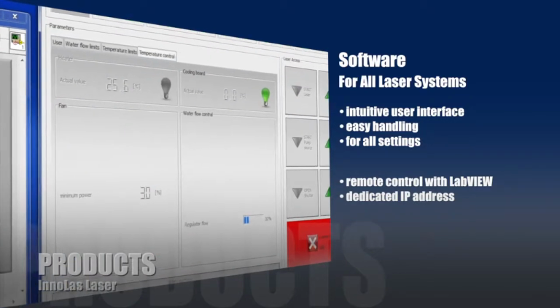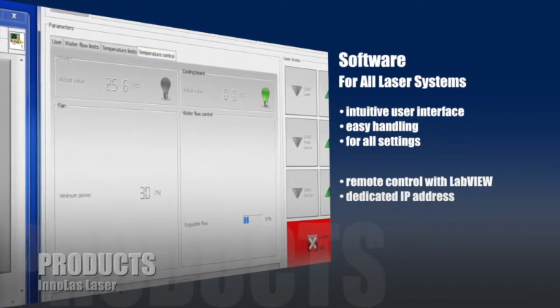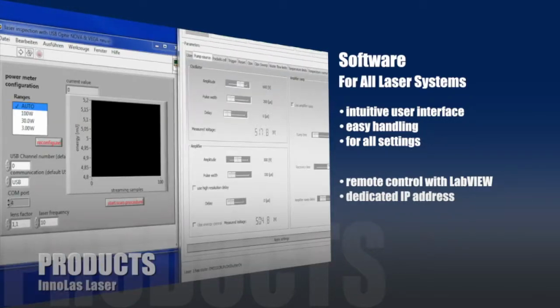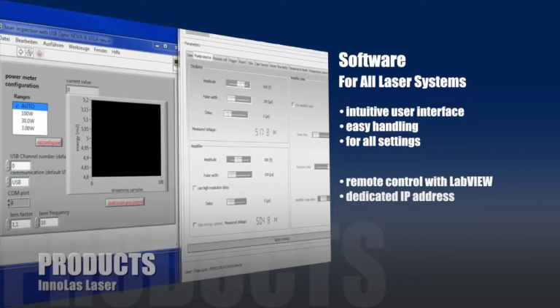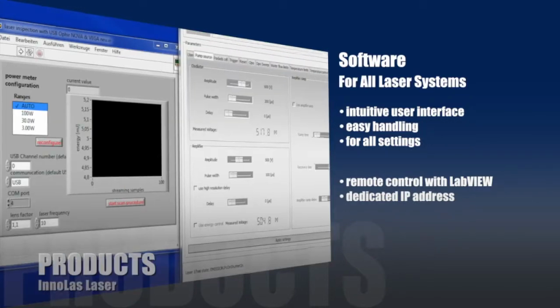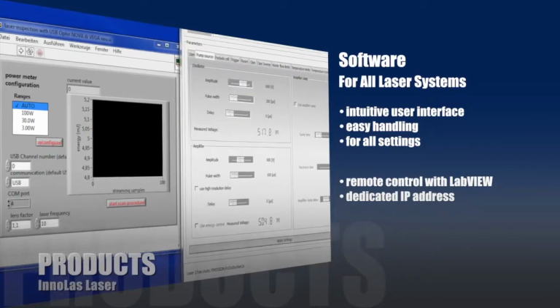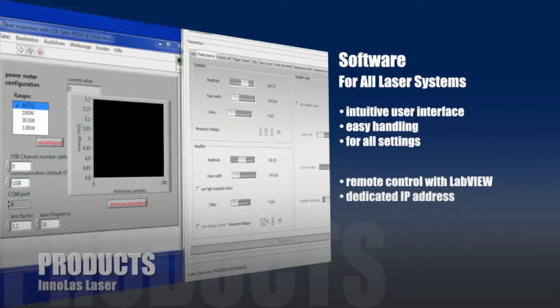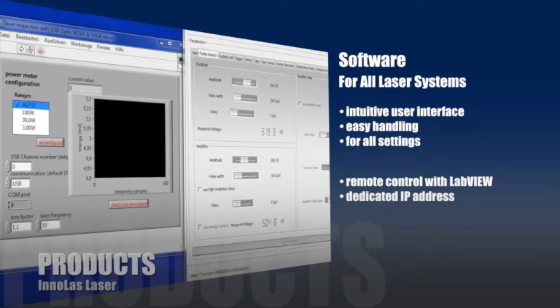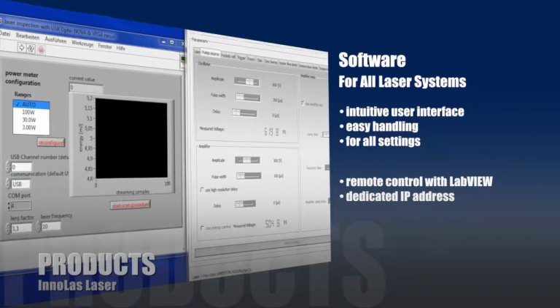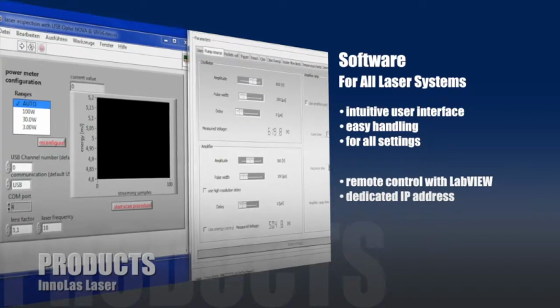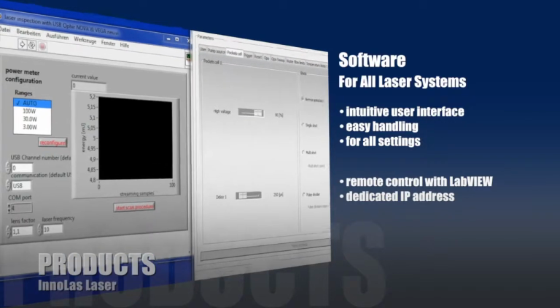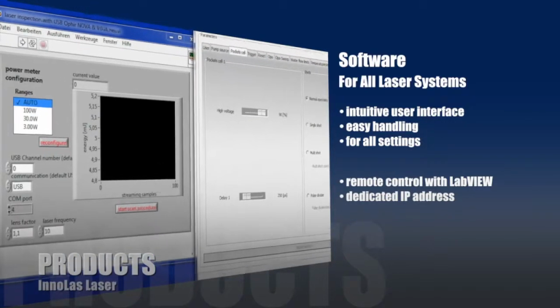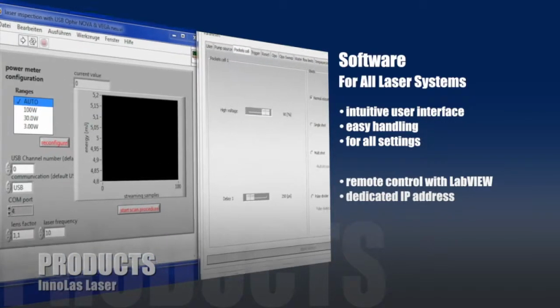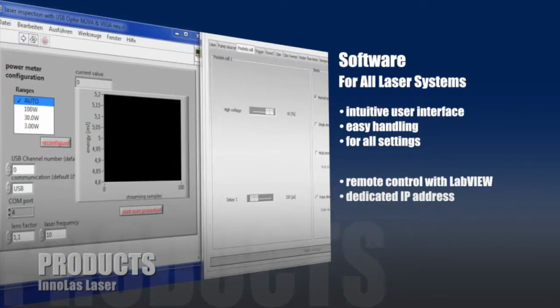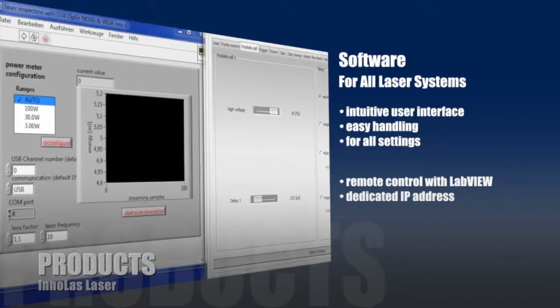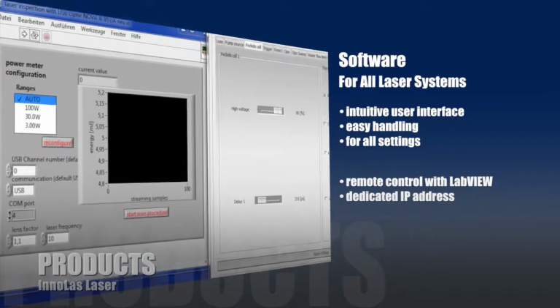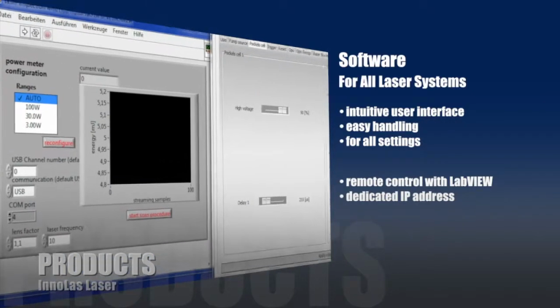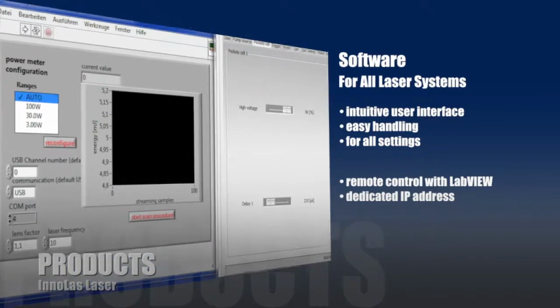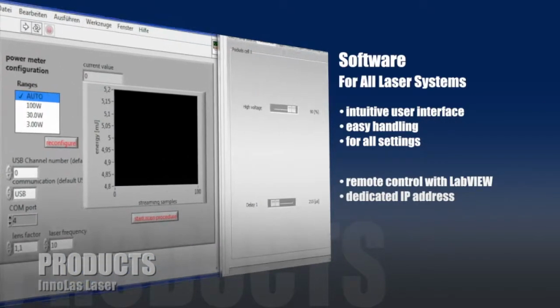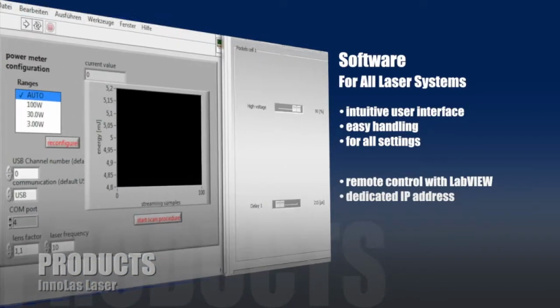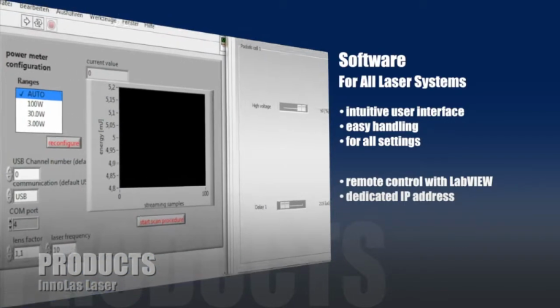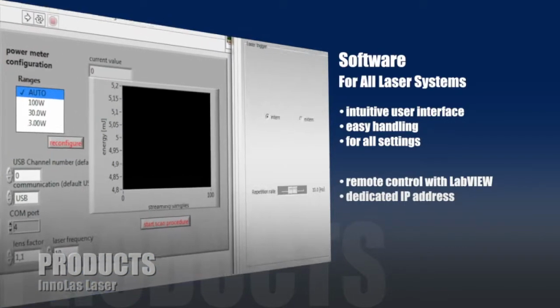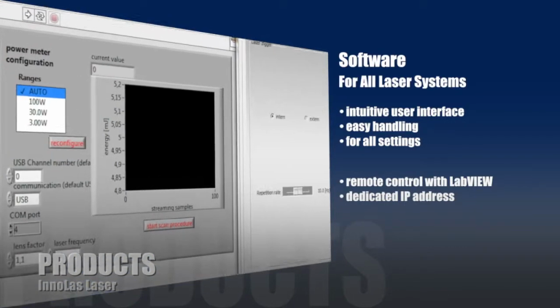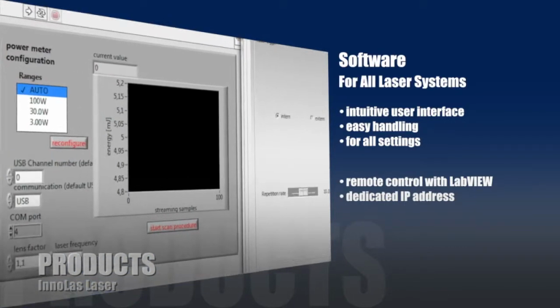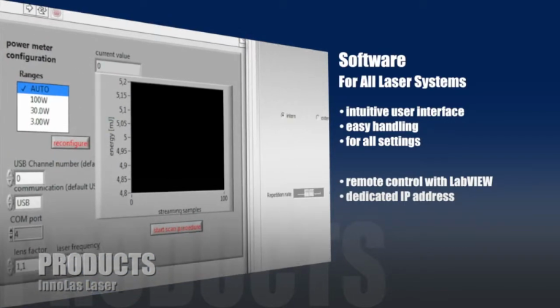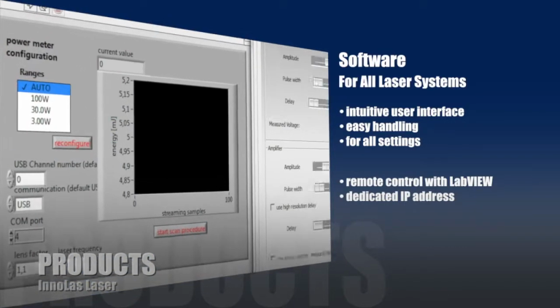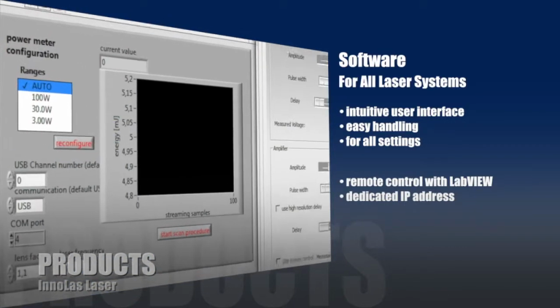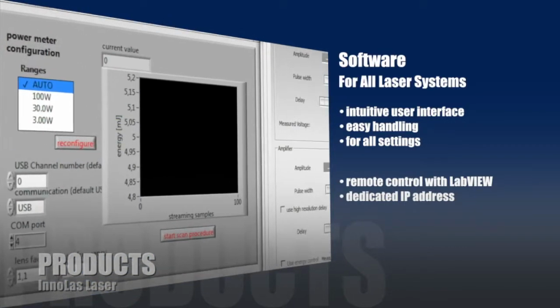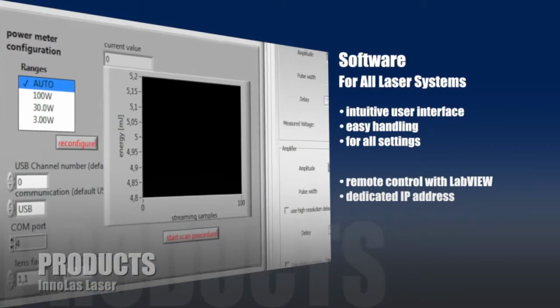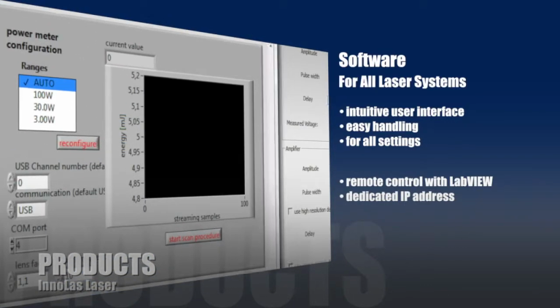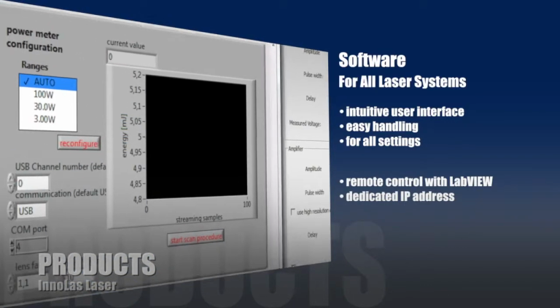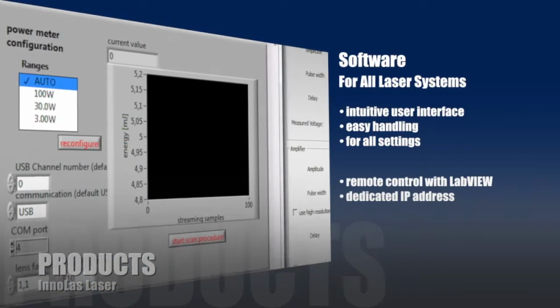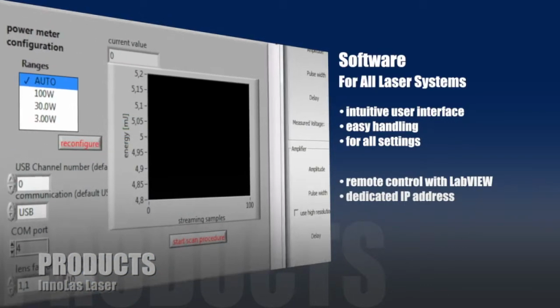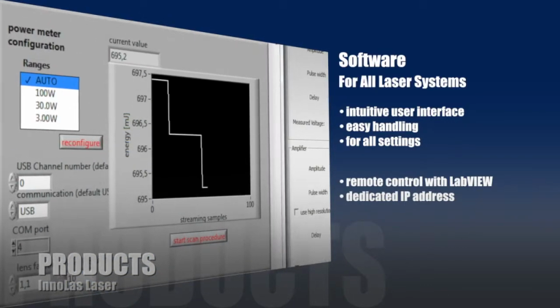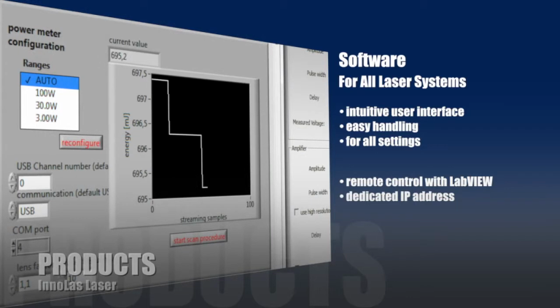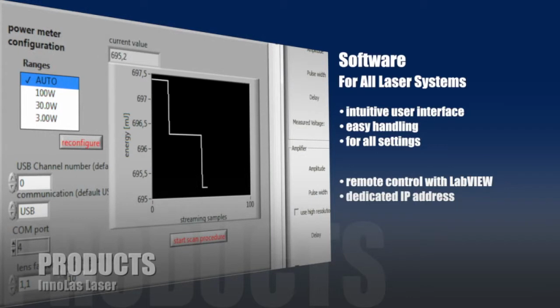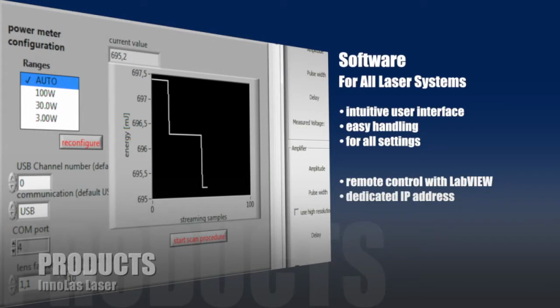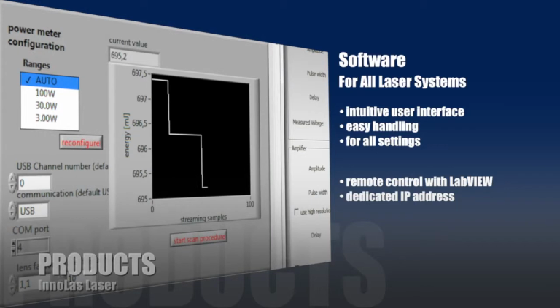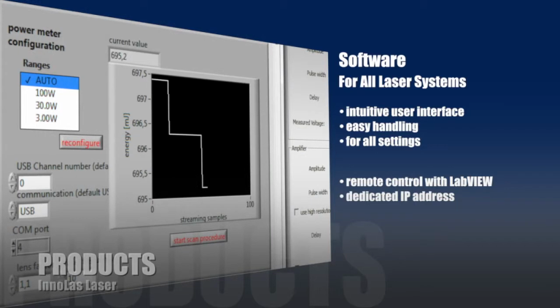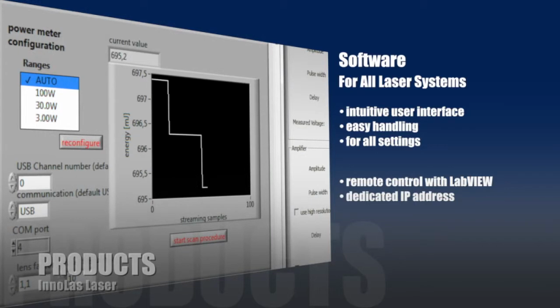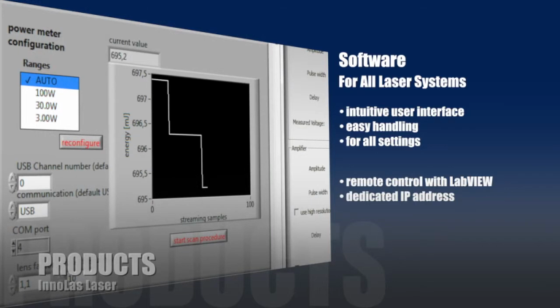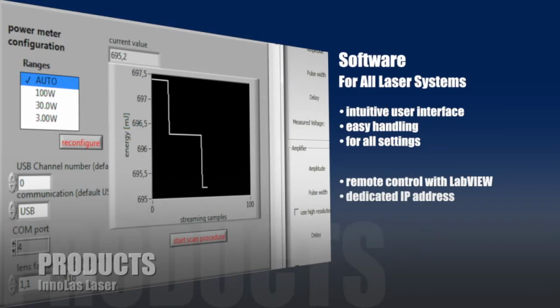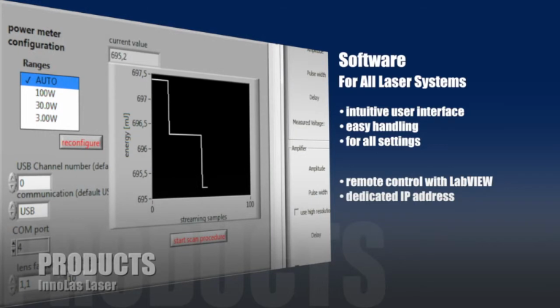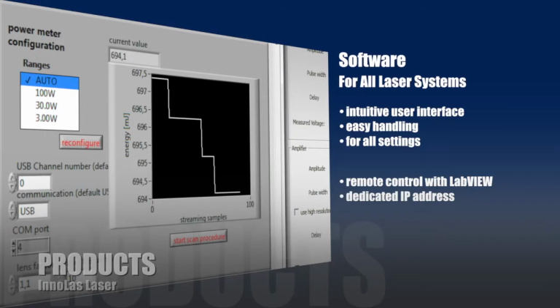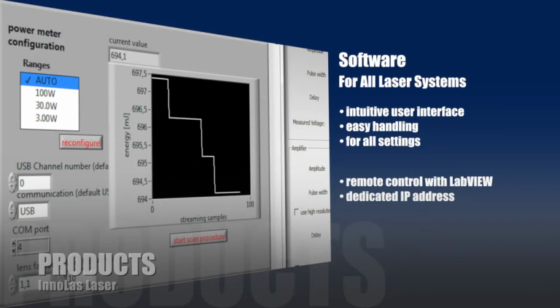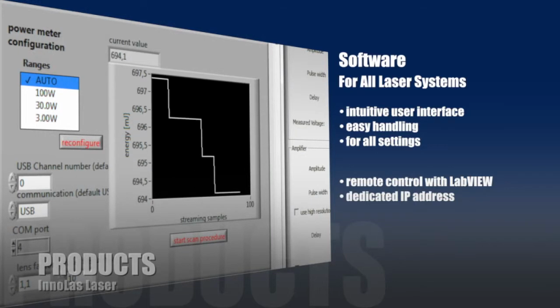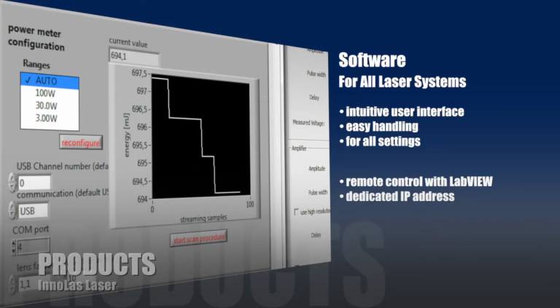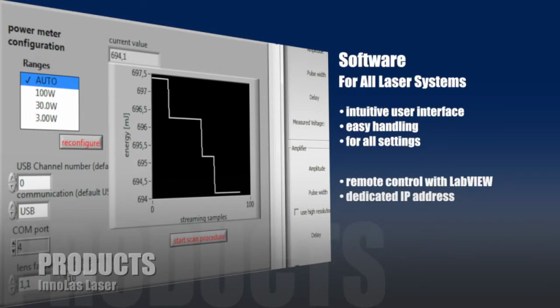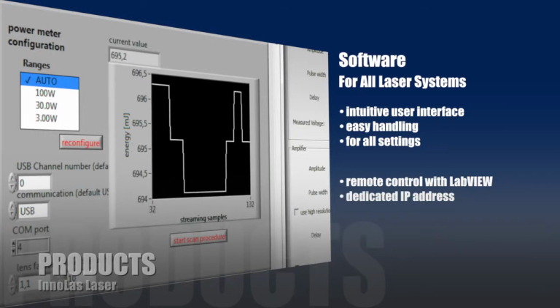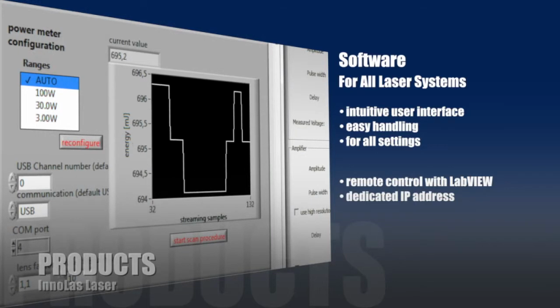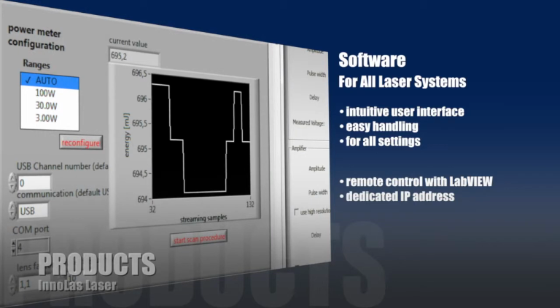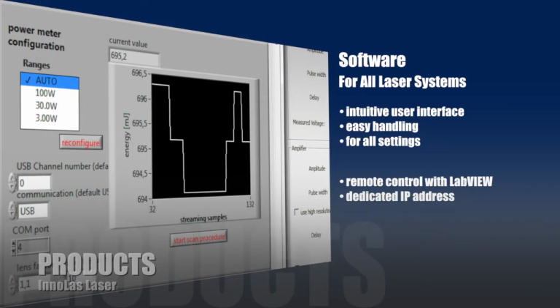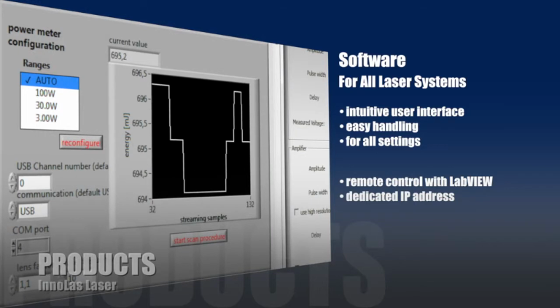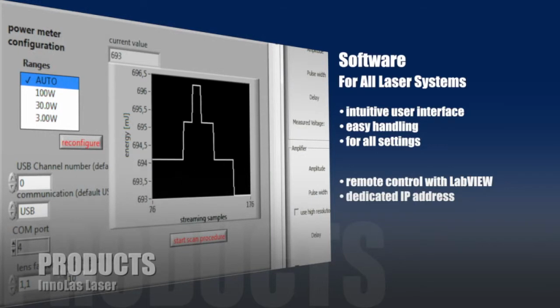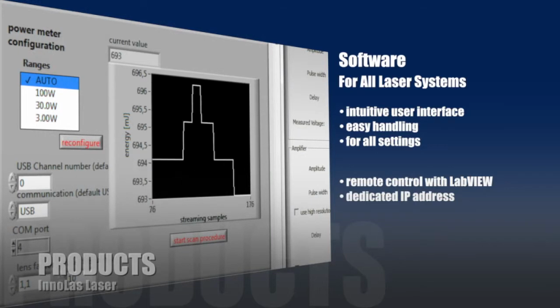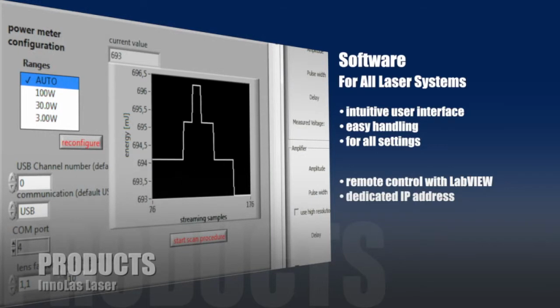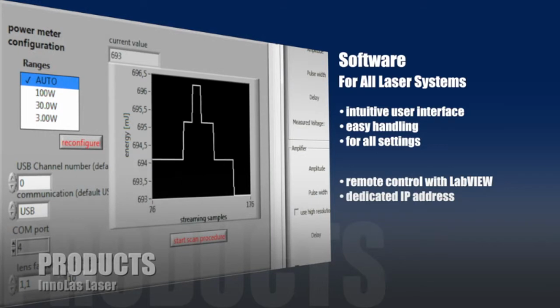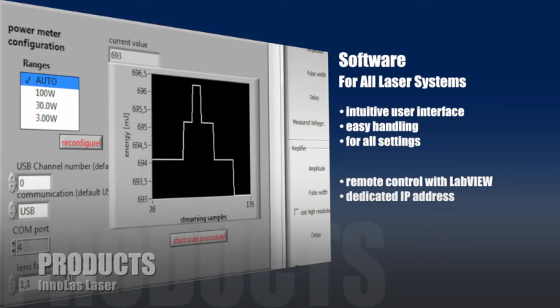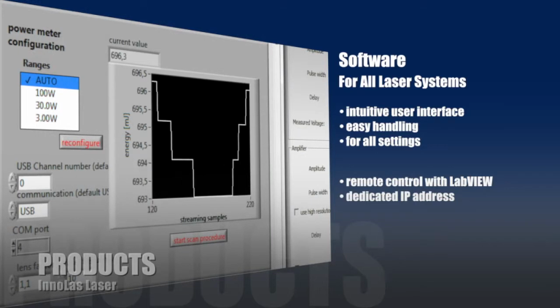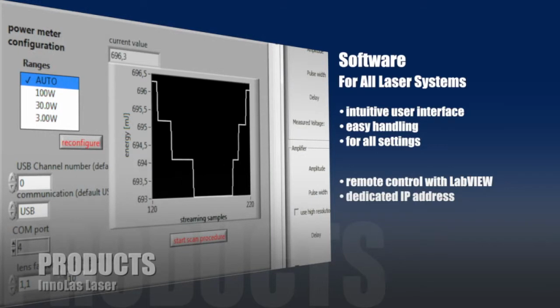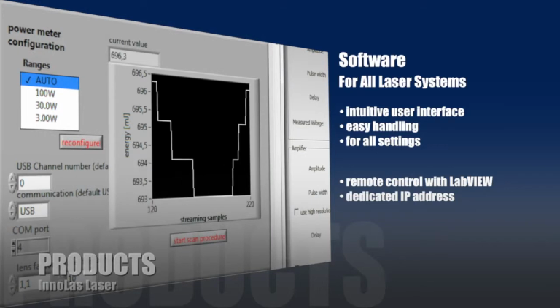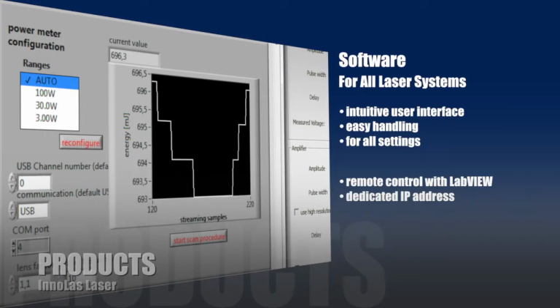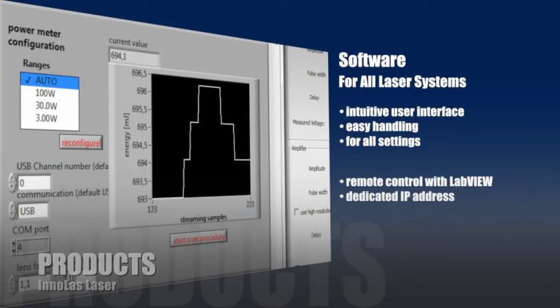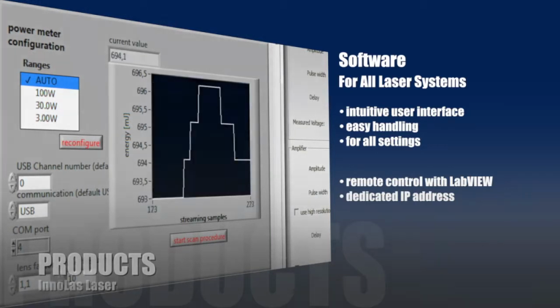A dedicated IP address and software such as LabVIEW lets you remotely control your laser from anywhere in the world.